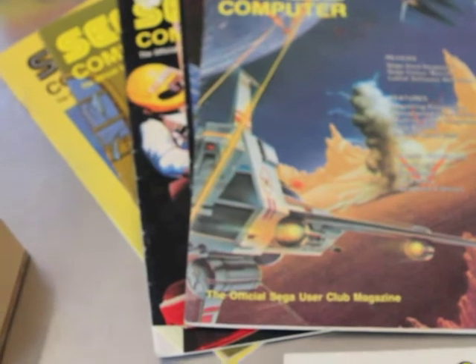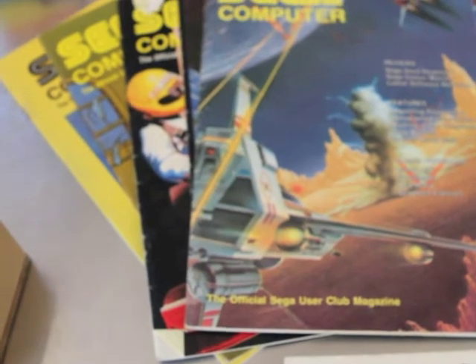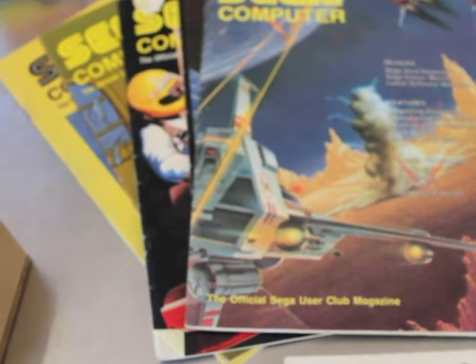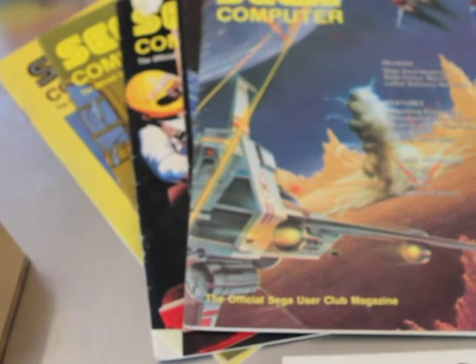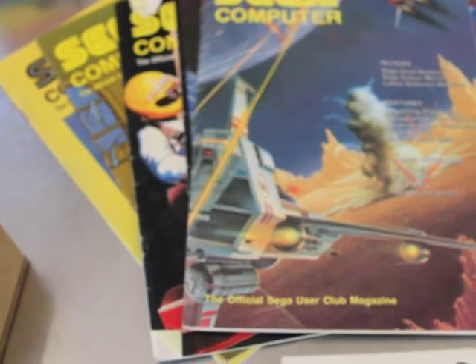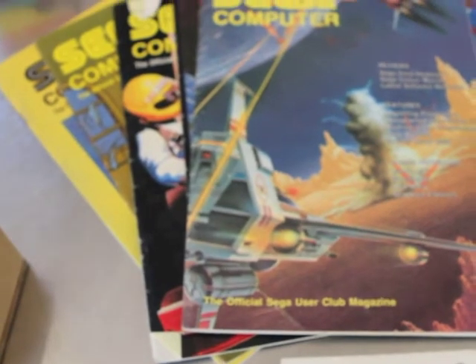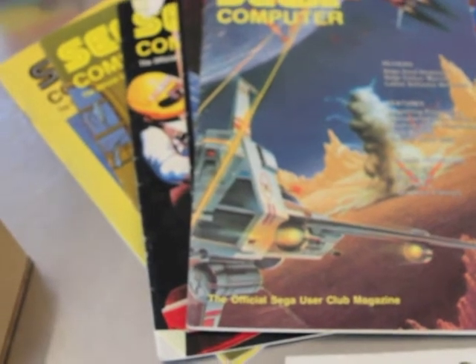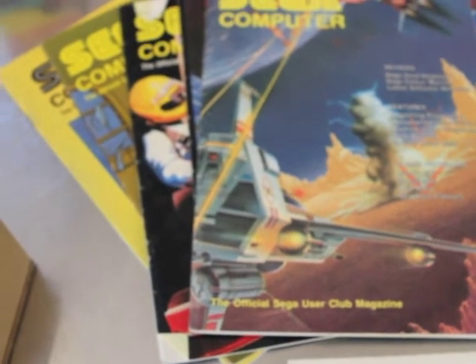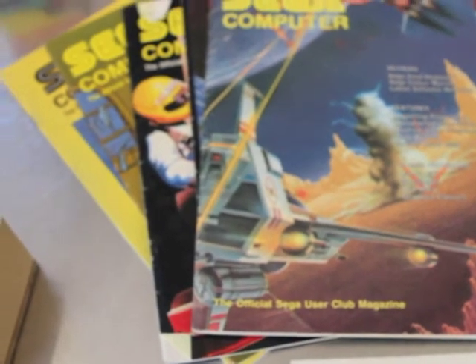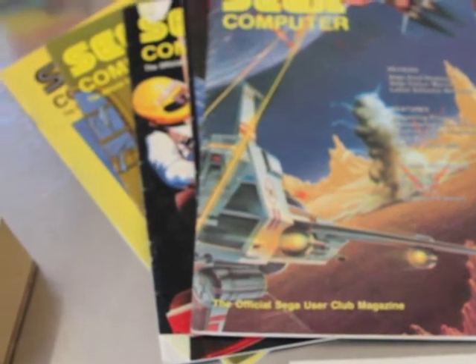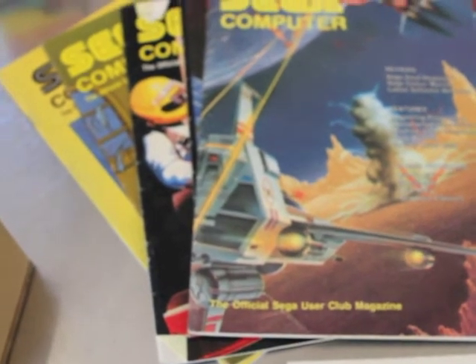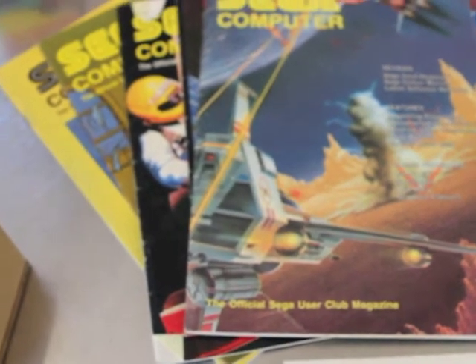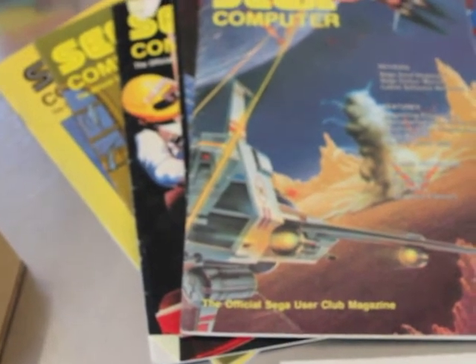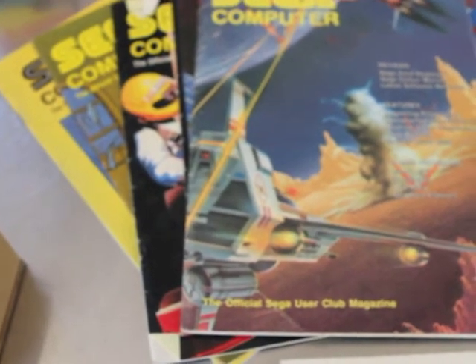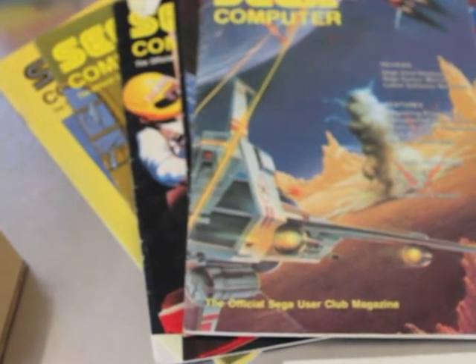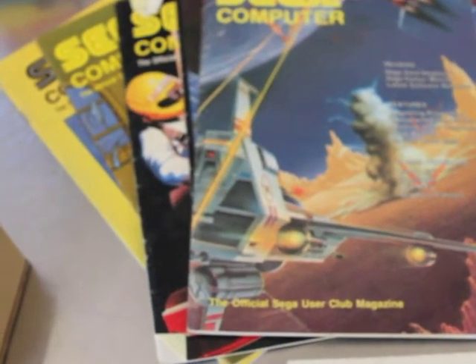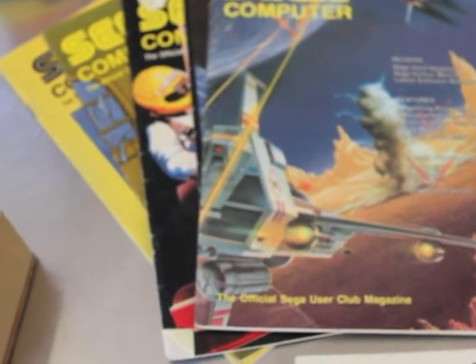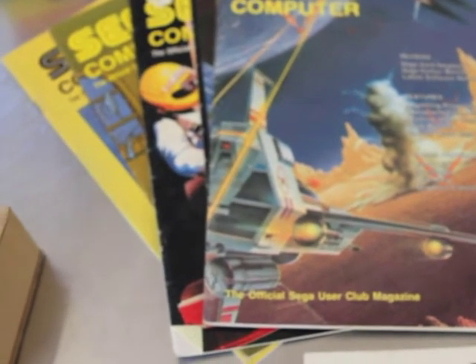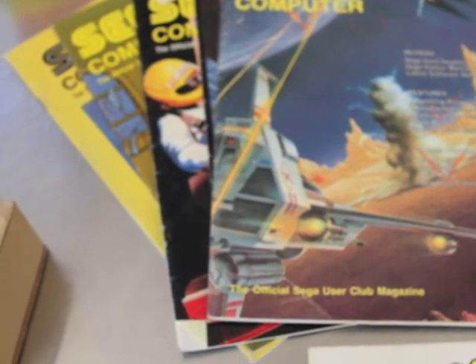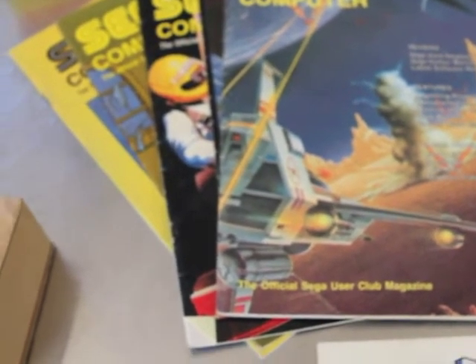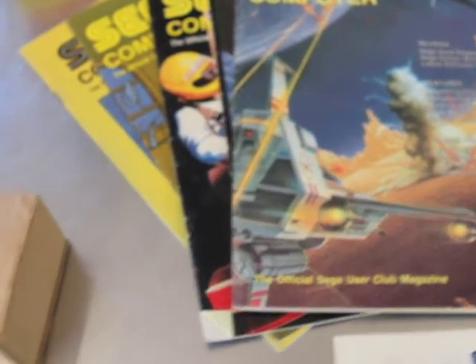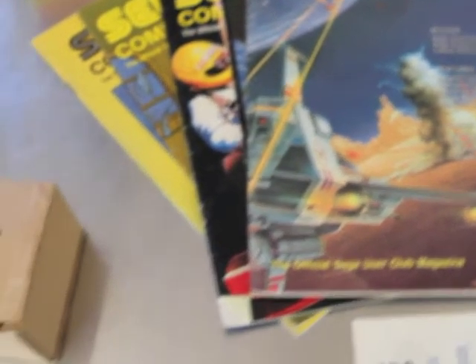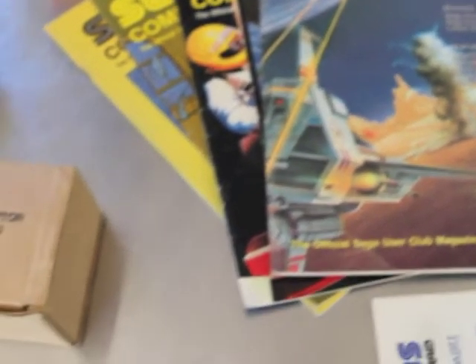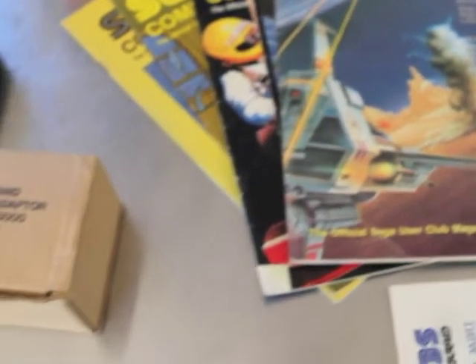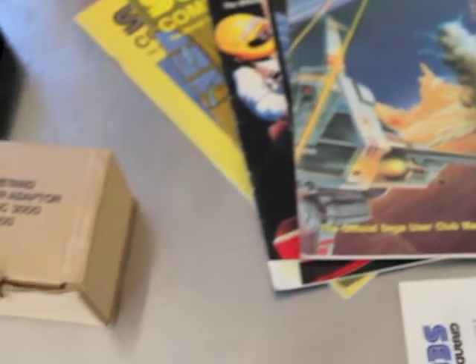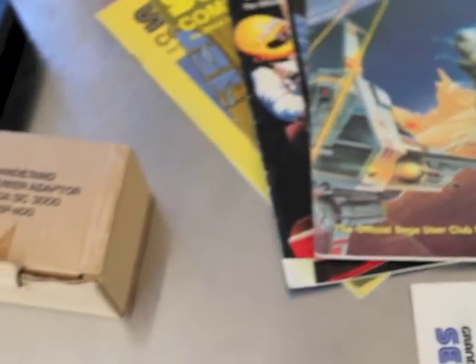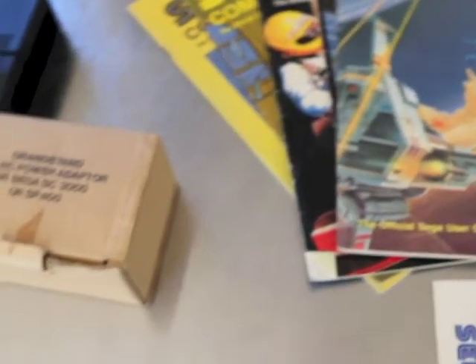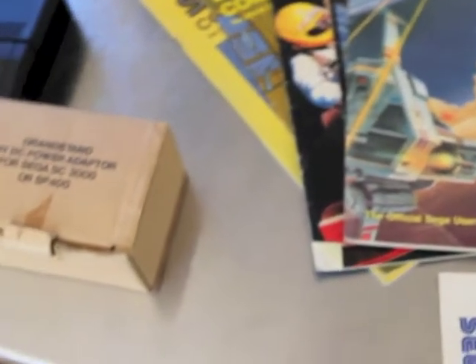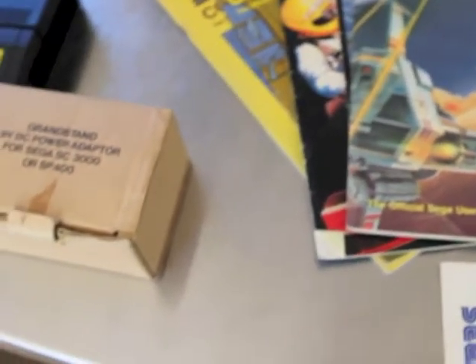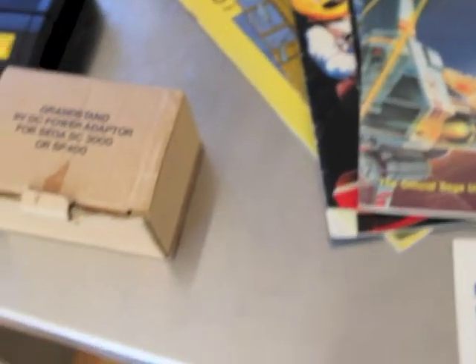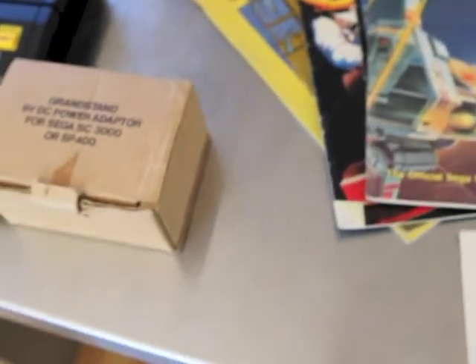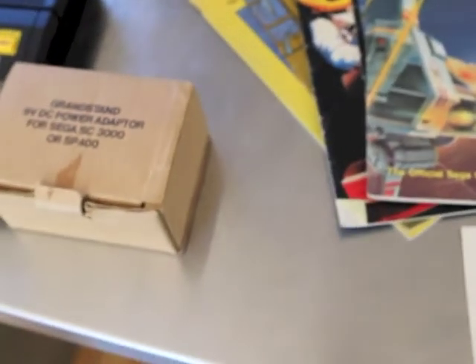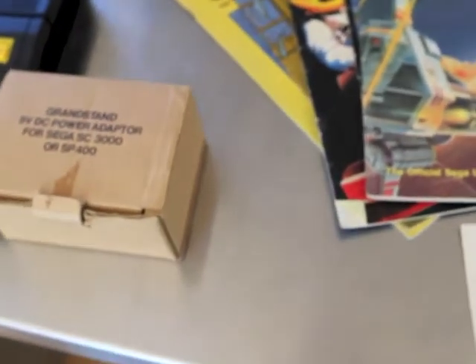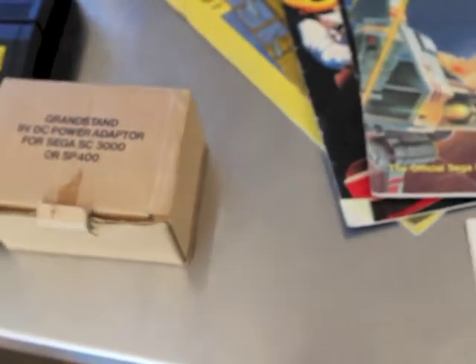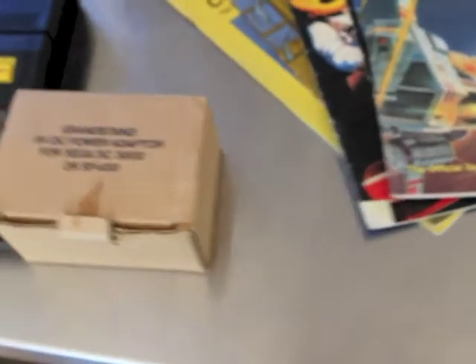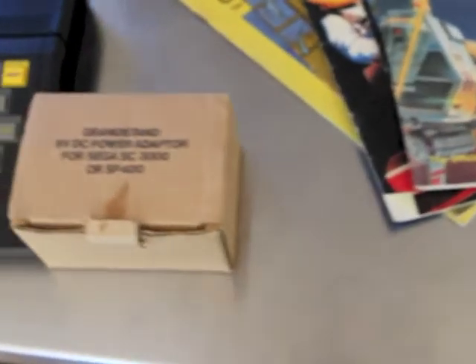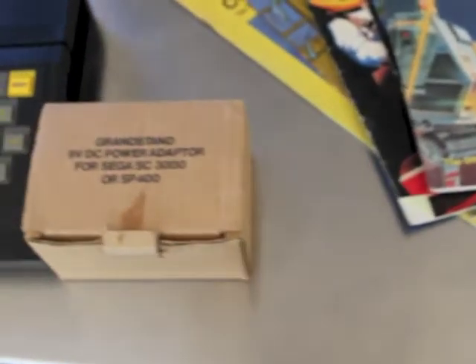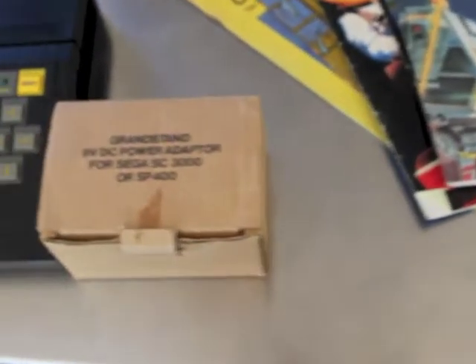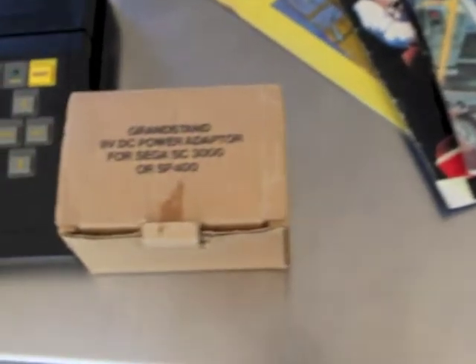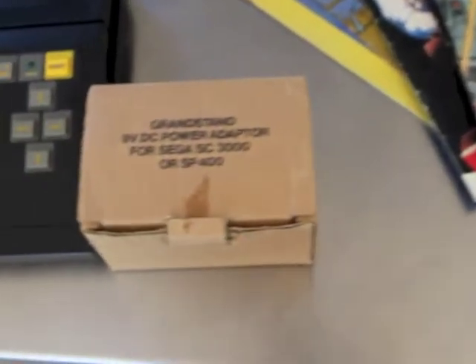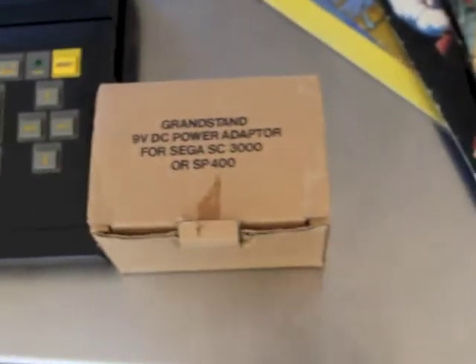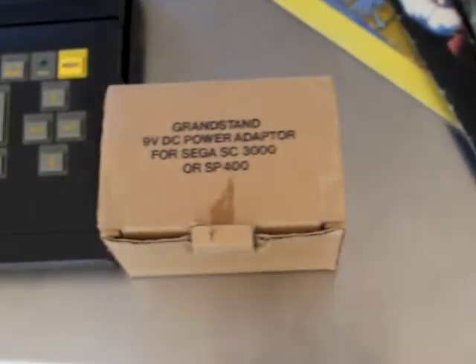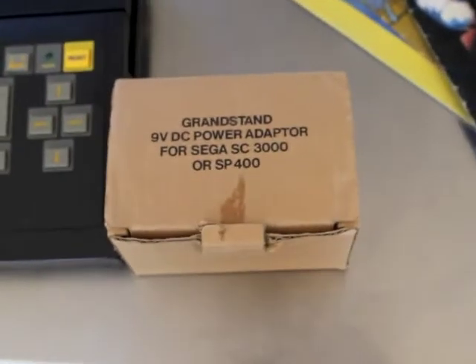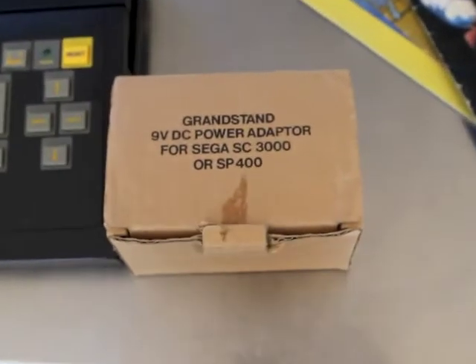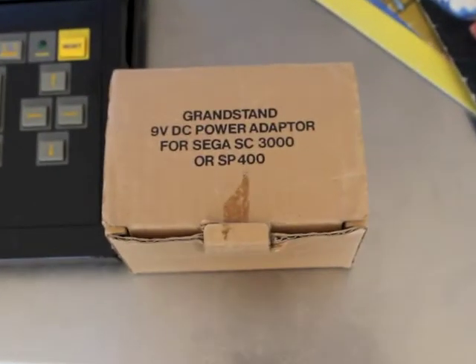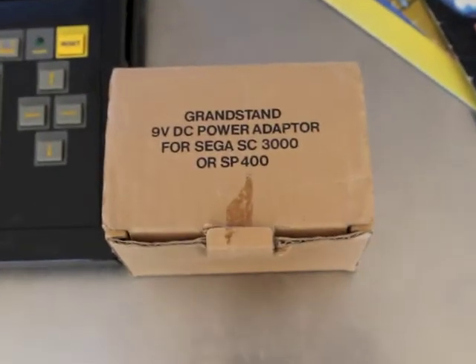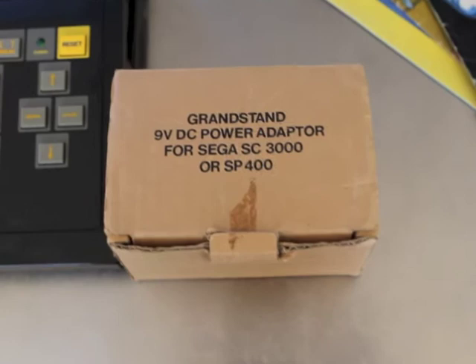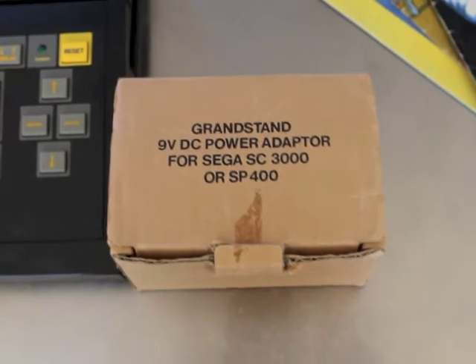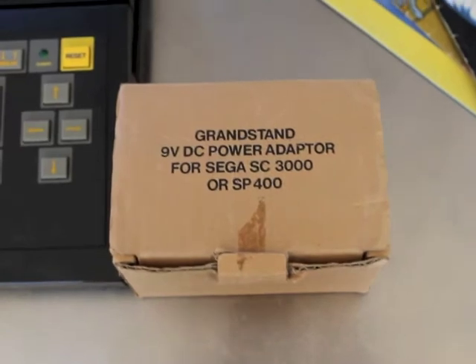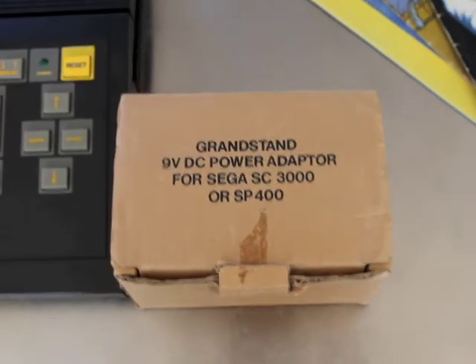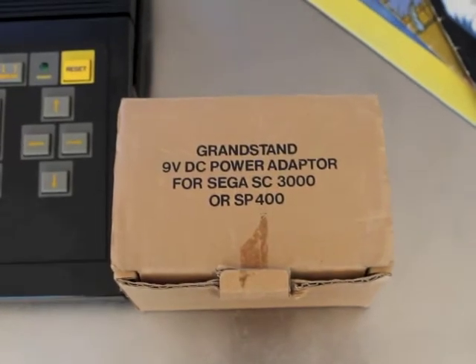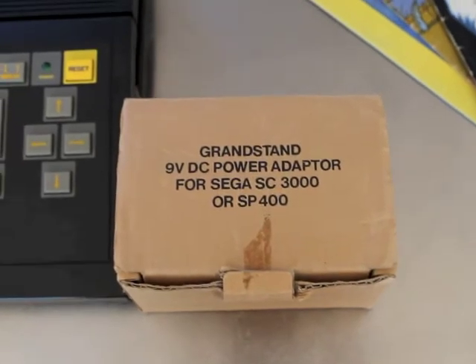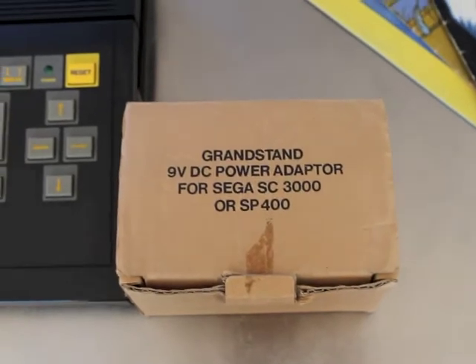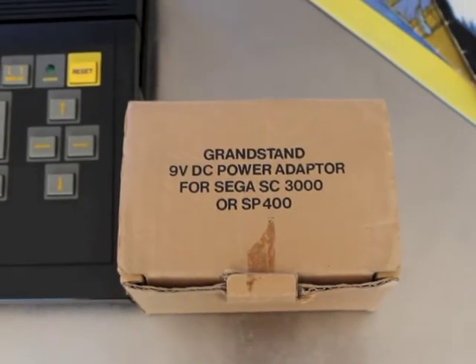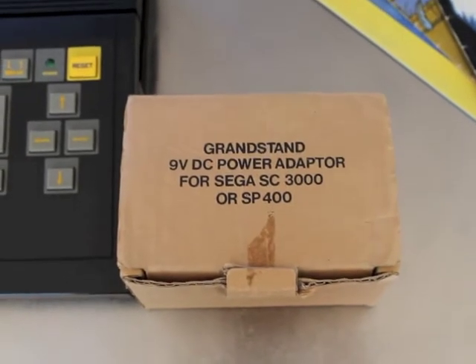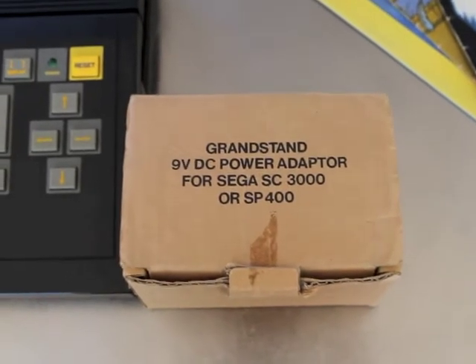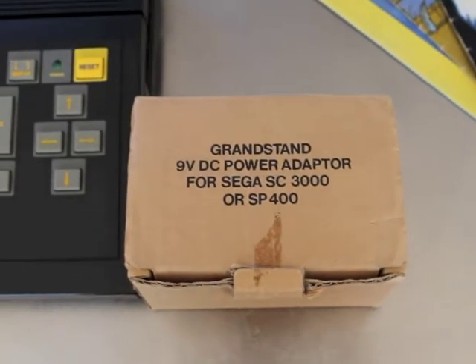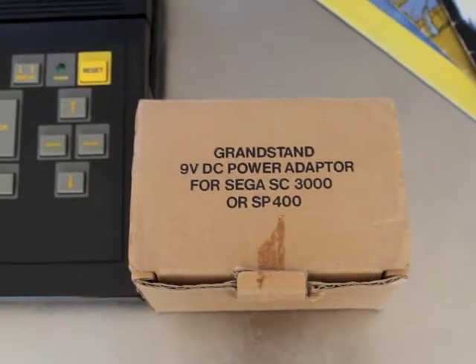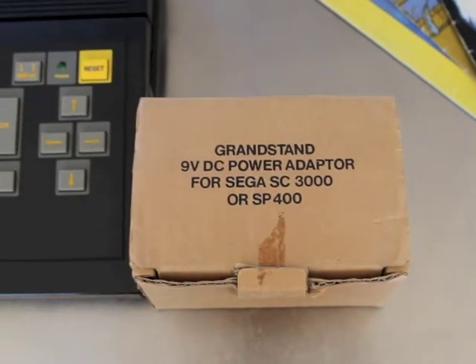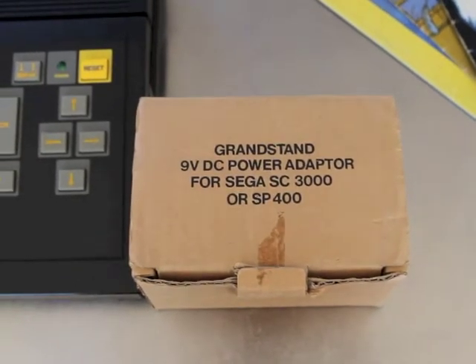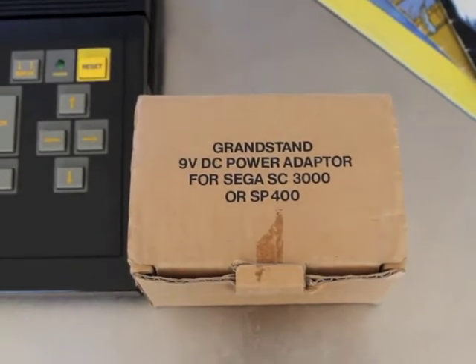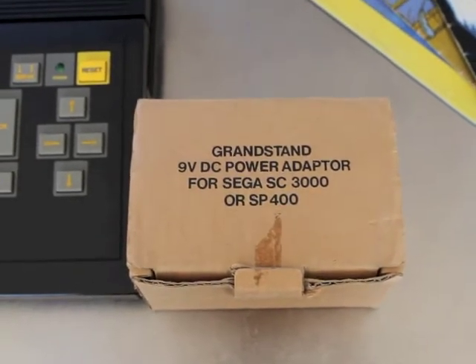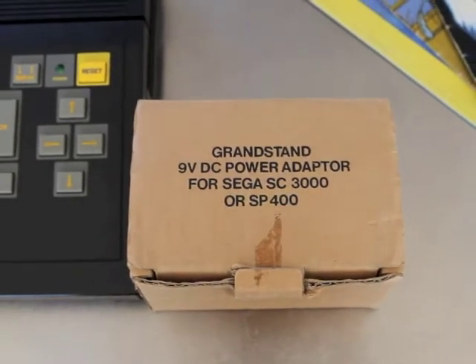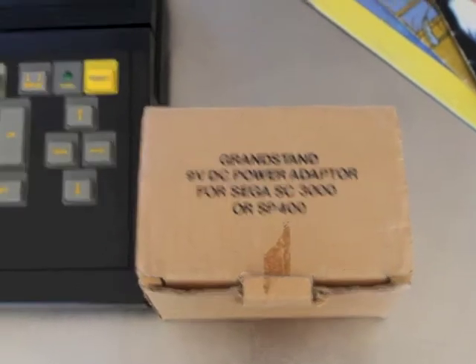And last but not least is the Grandstand power supply for the SC3000. The power supply itself just looks like a standard 9-volt DC adapter, but it had its own box.